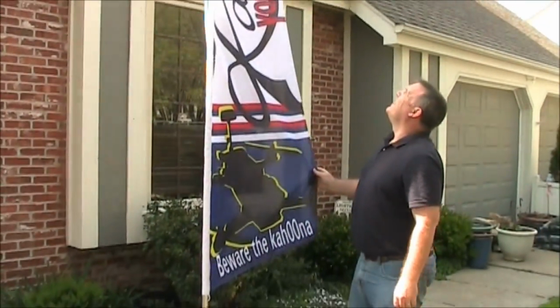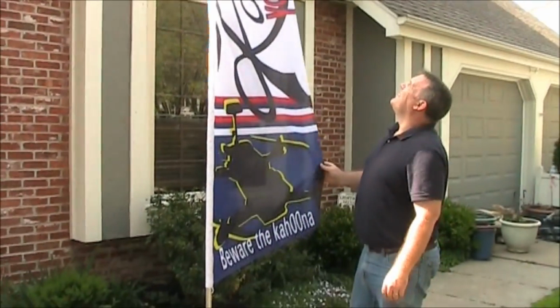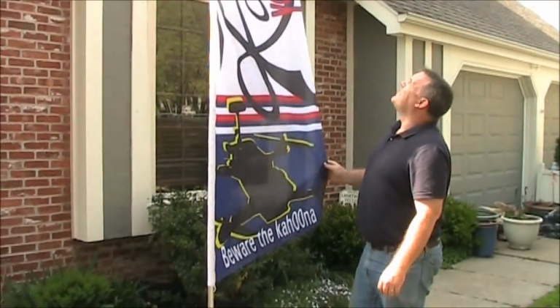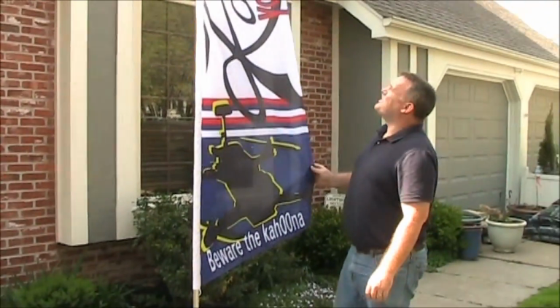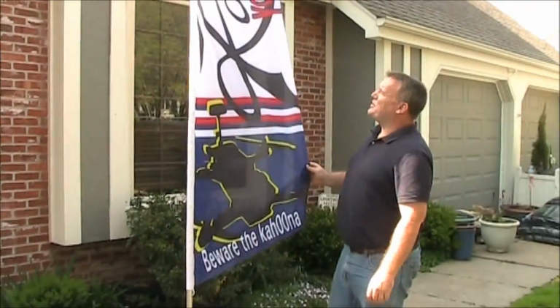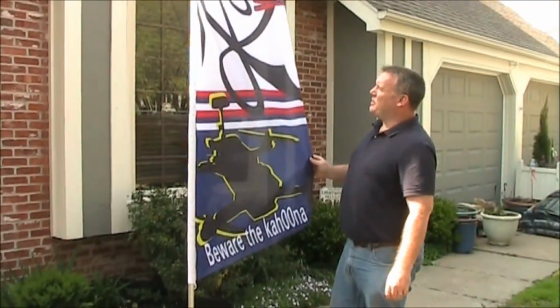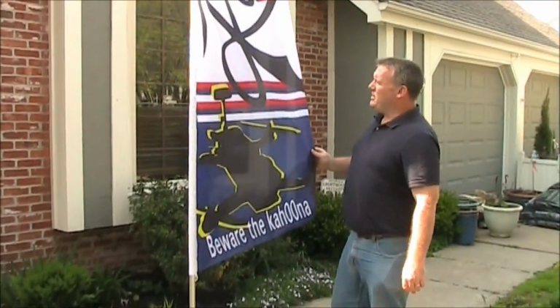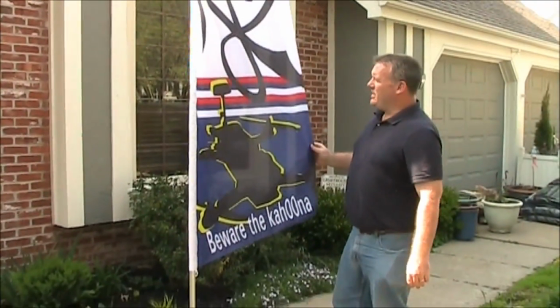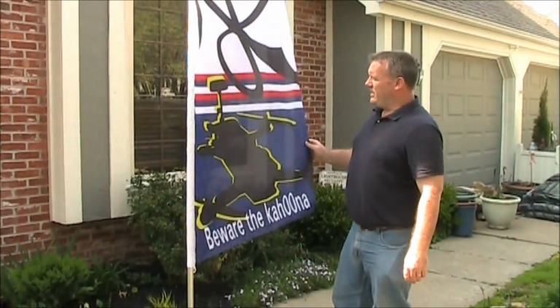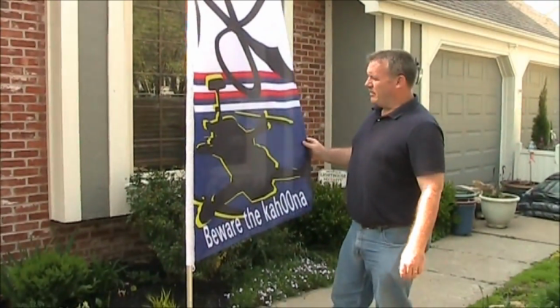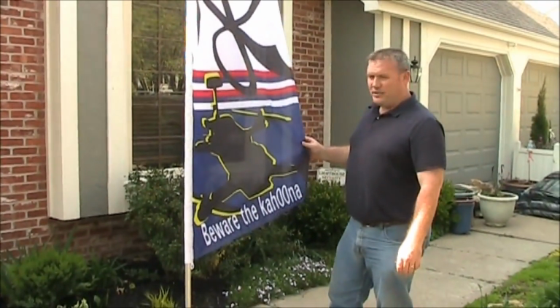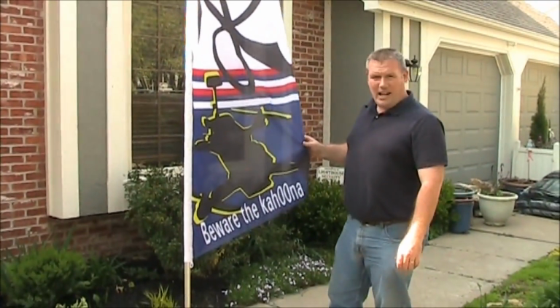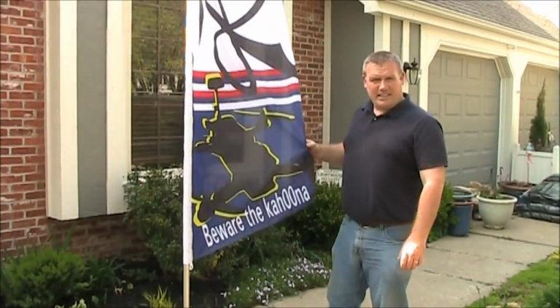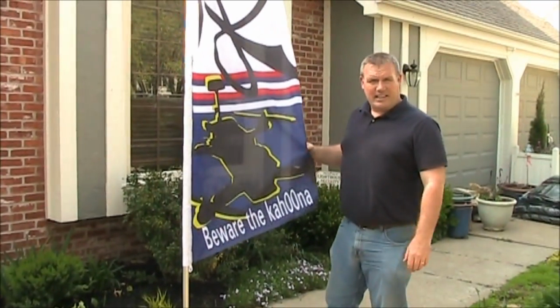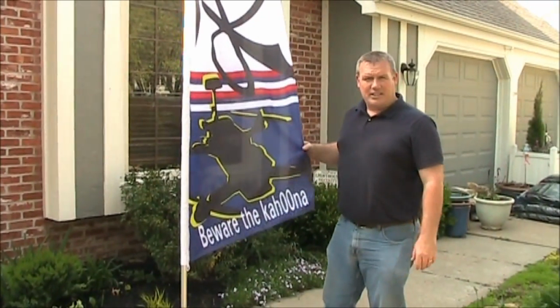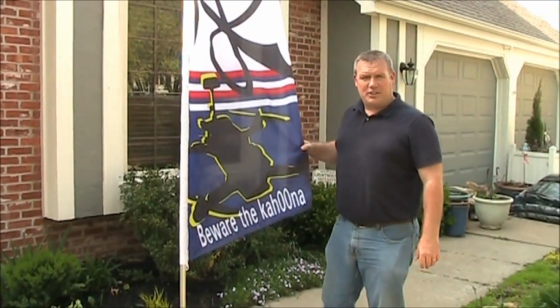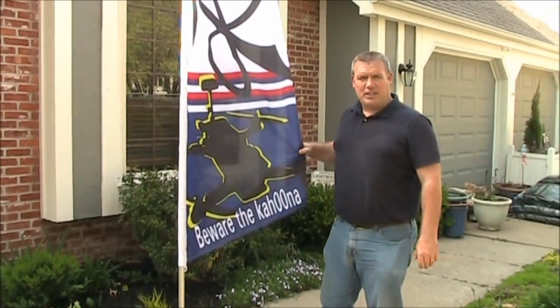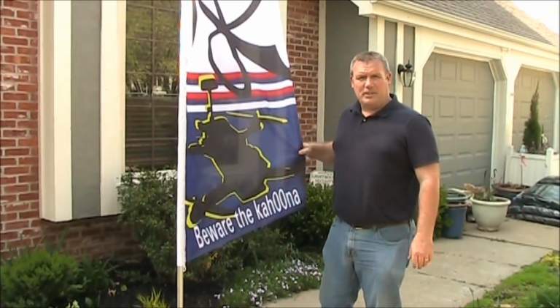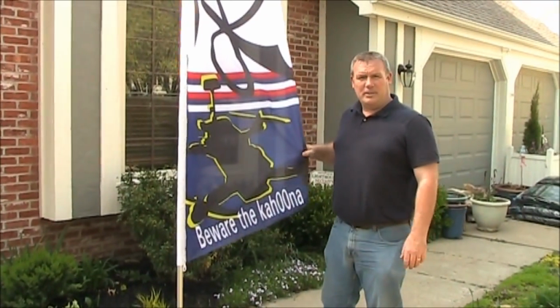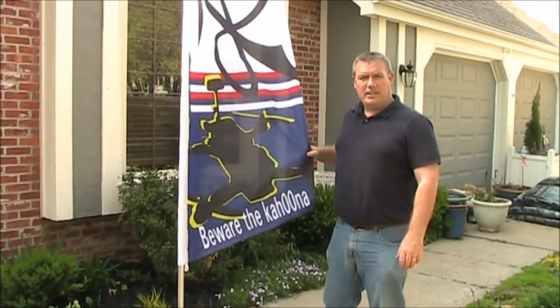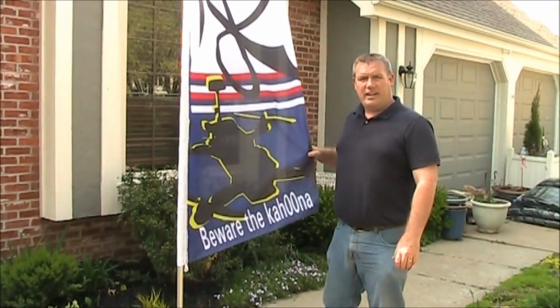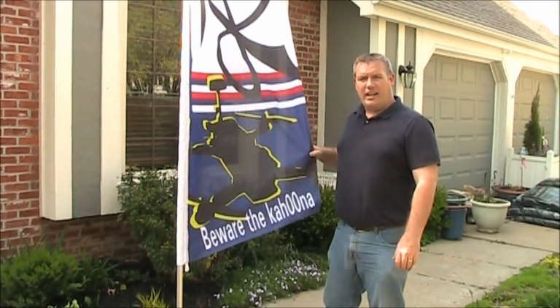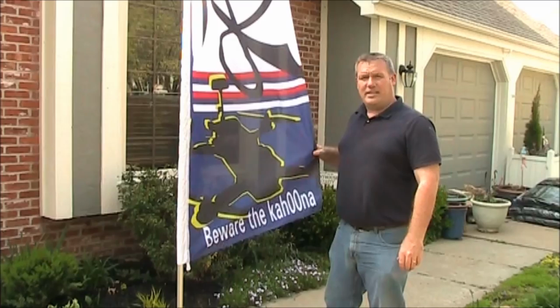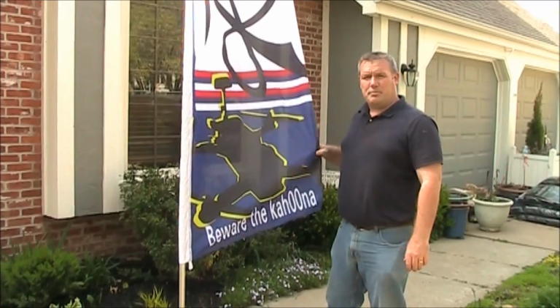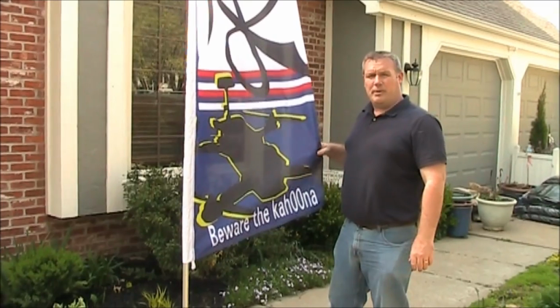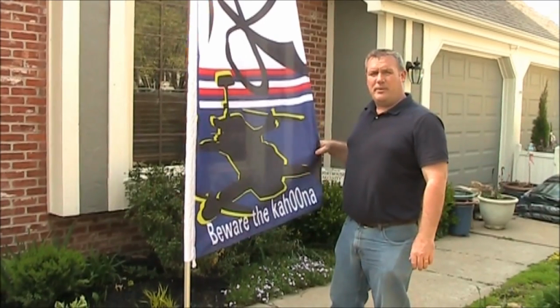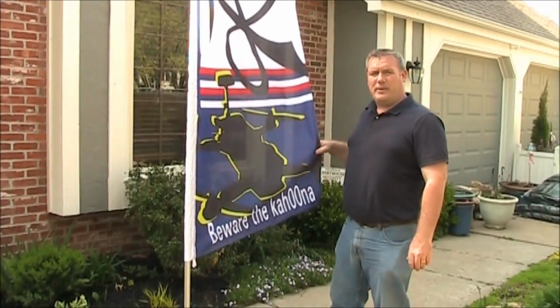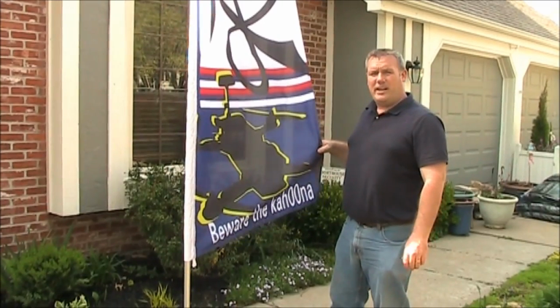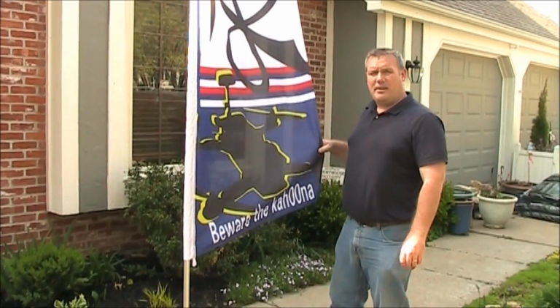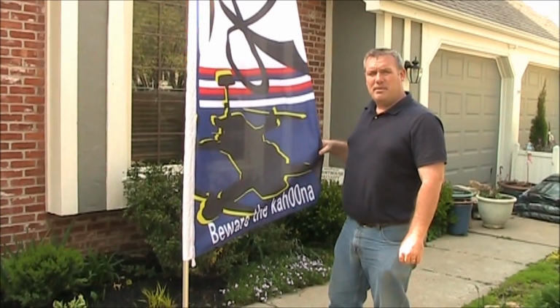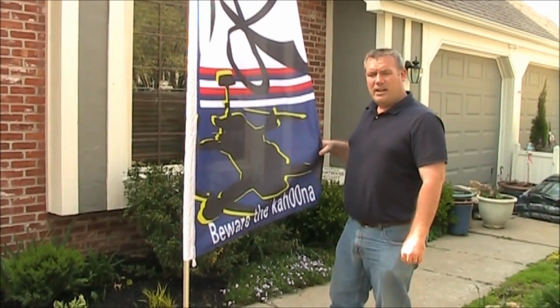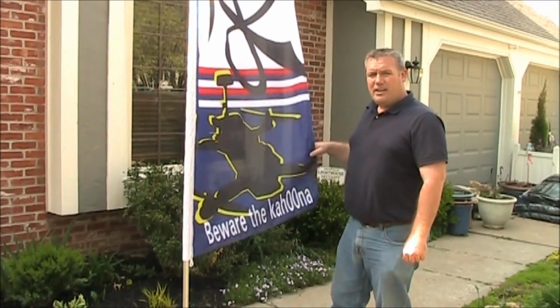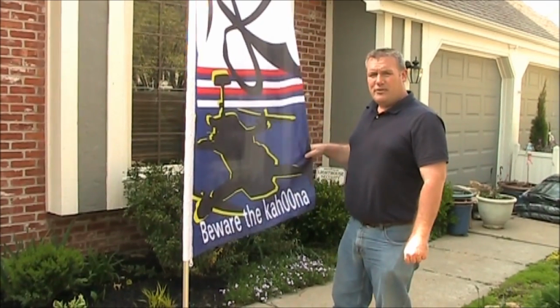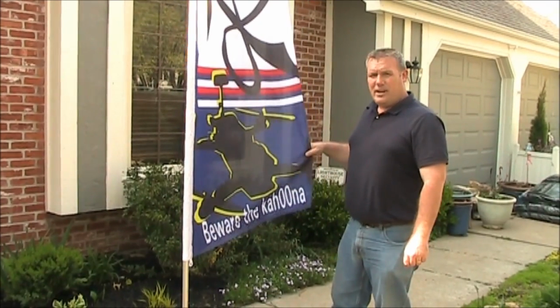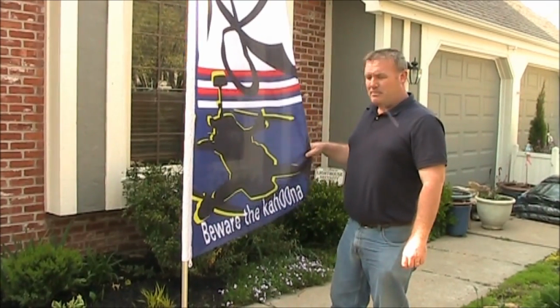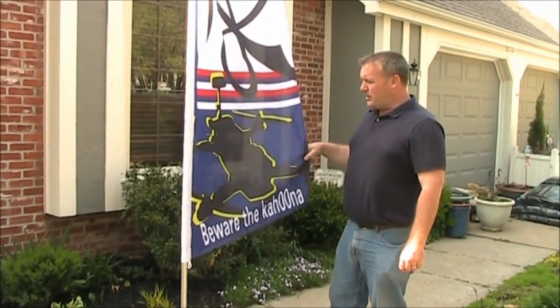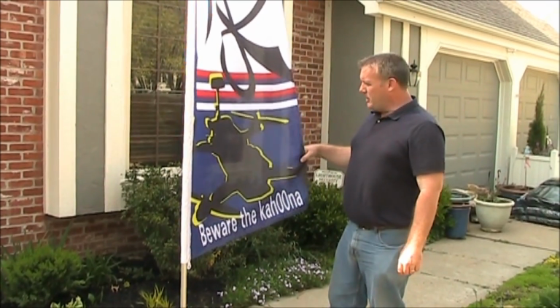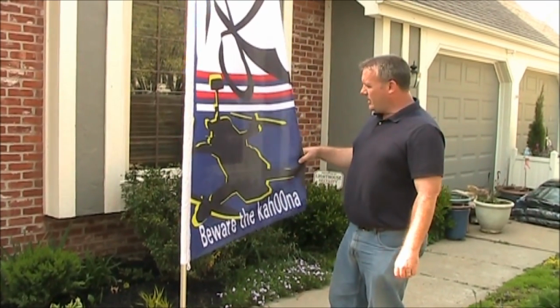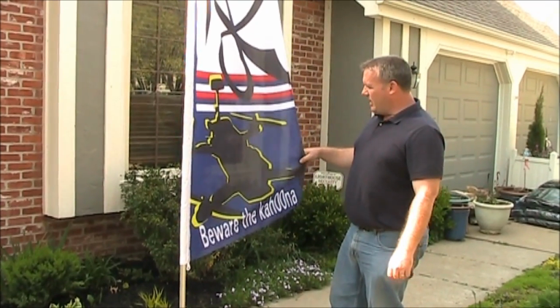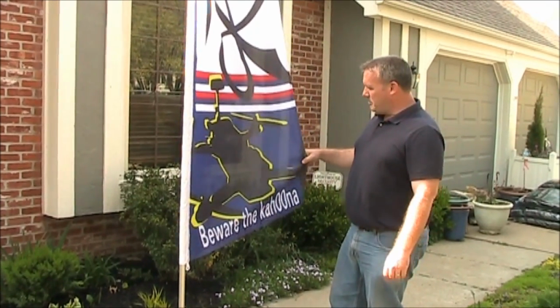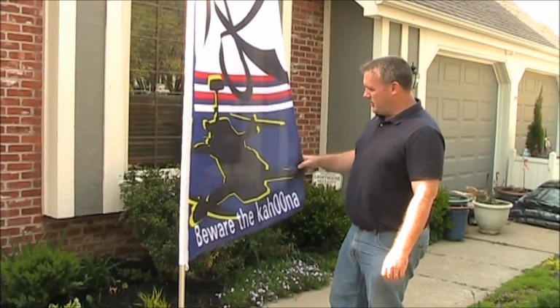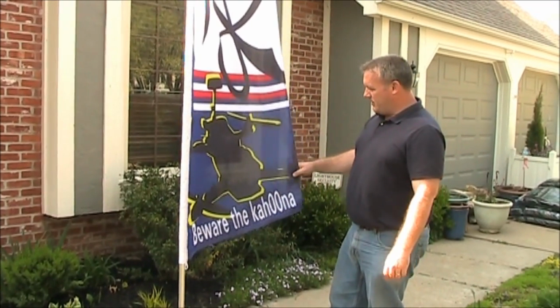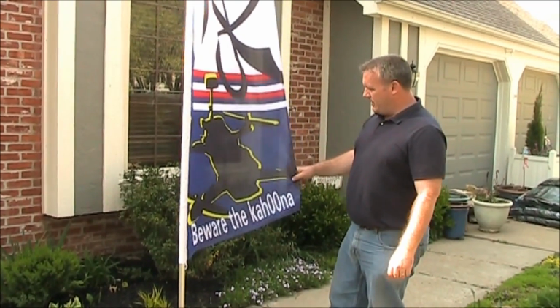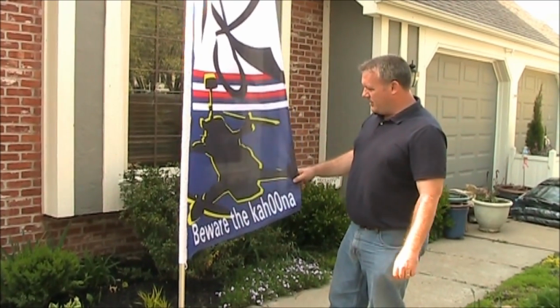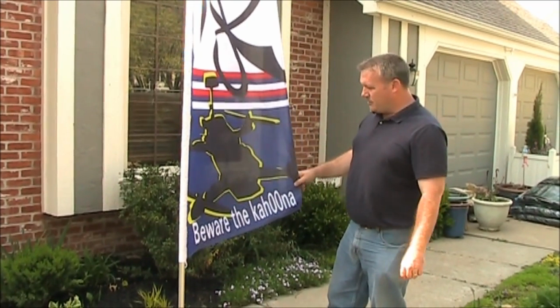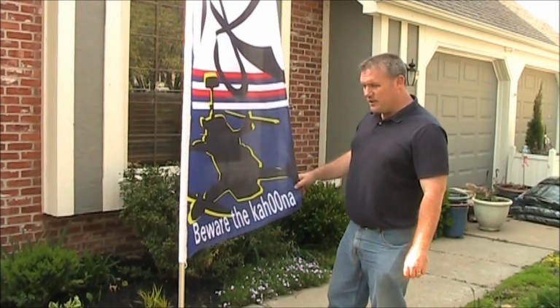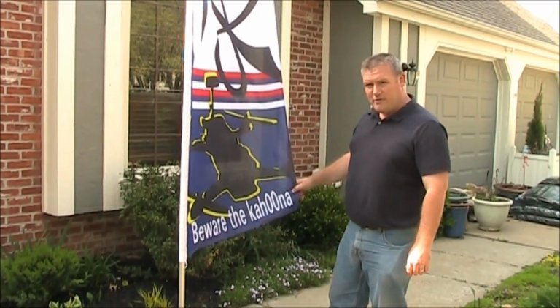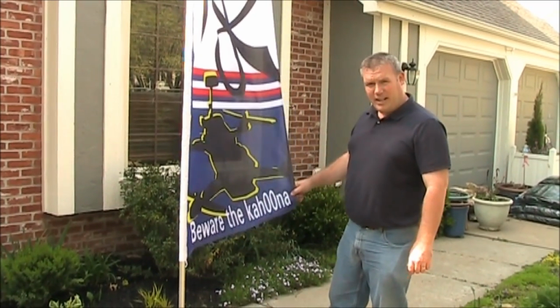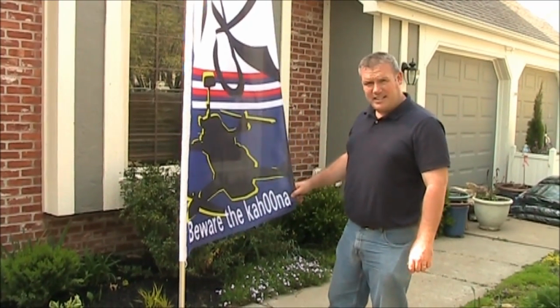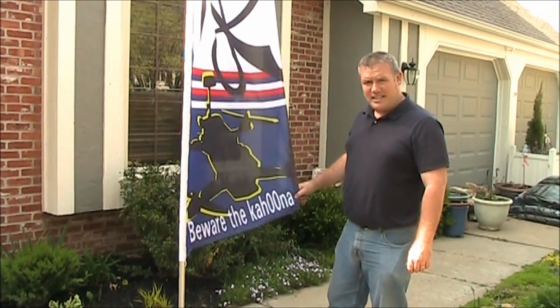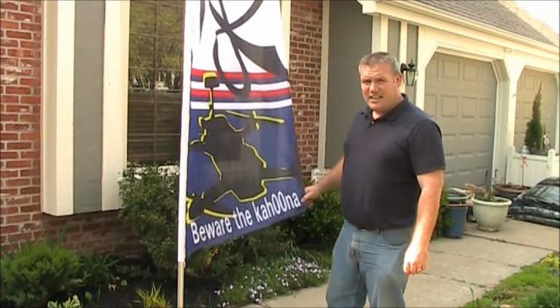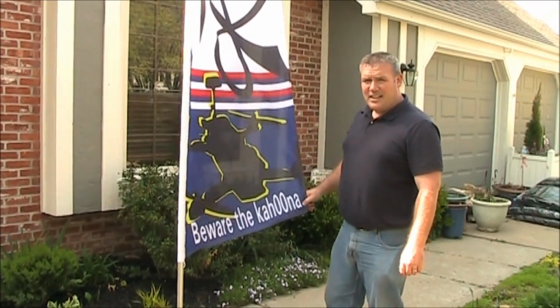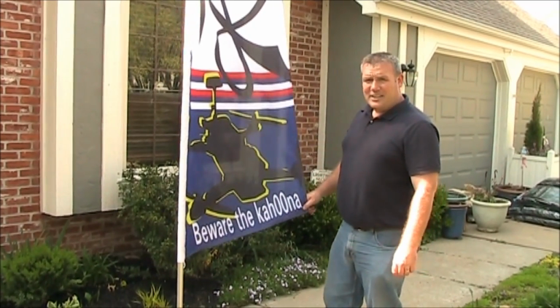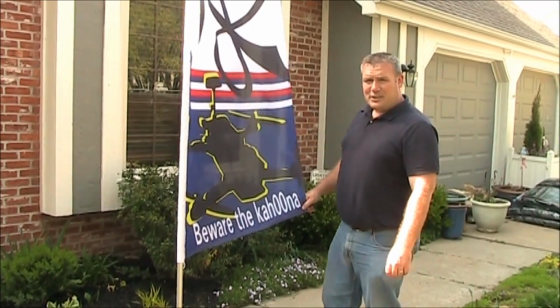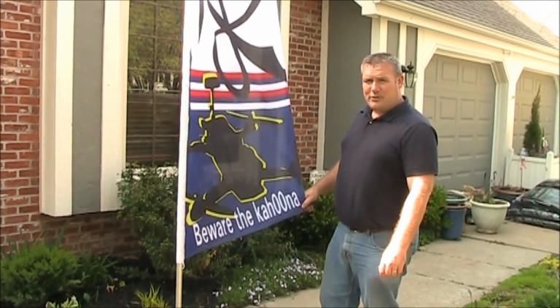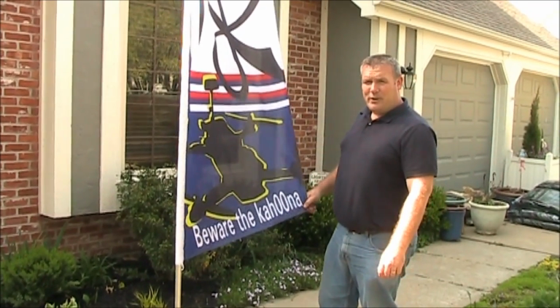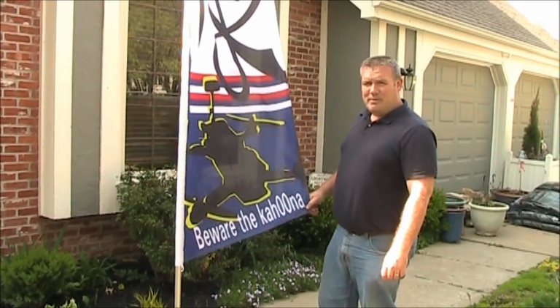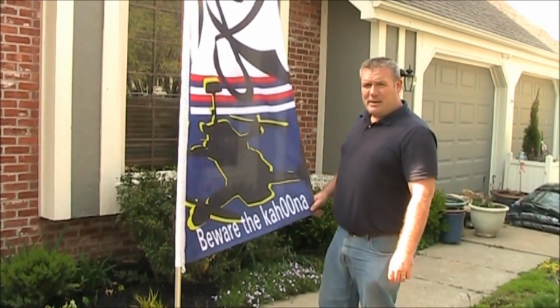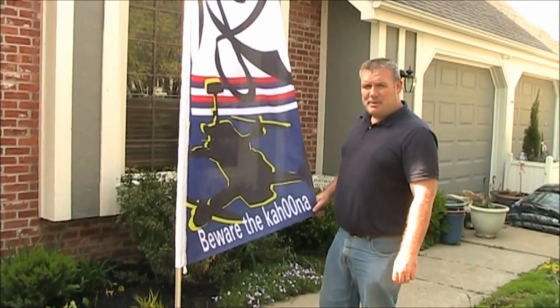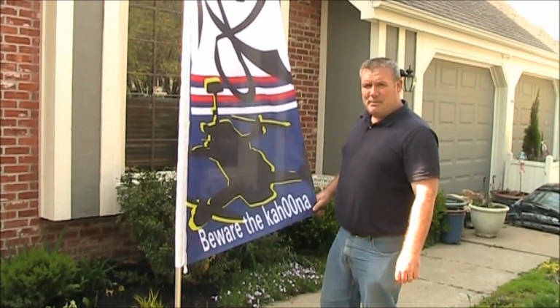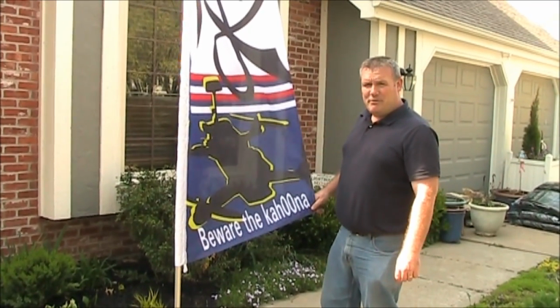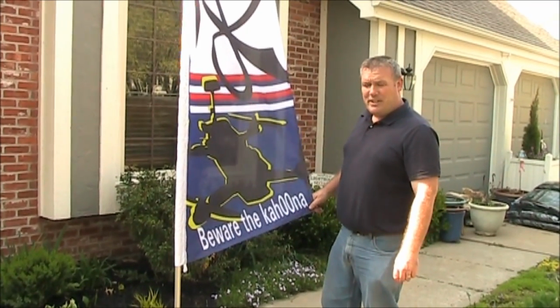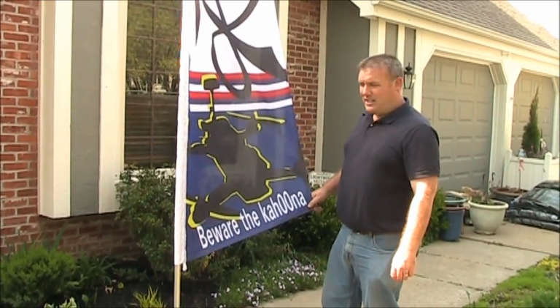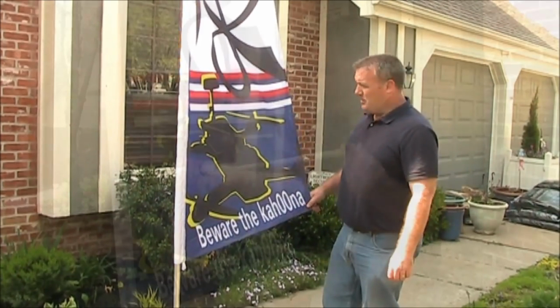This is going to be the flag that I show and display when I'm flying my quadcopter around at different events. Look forward to my upcoming videos.